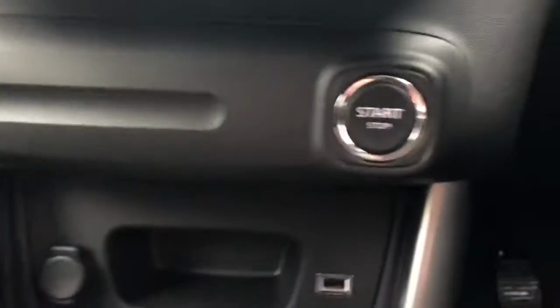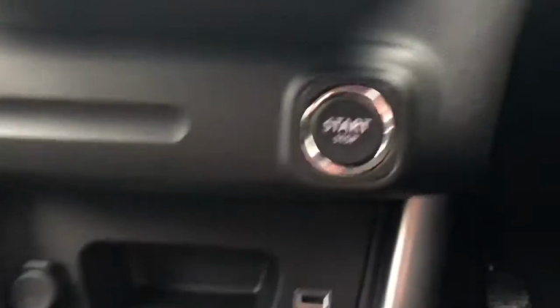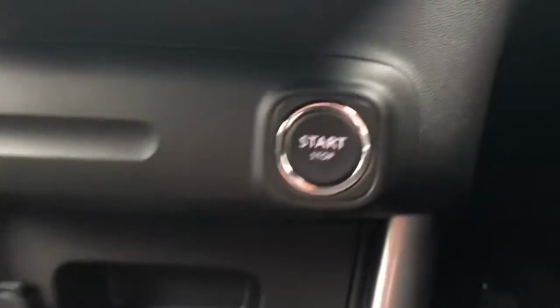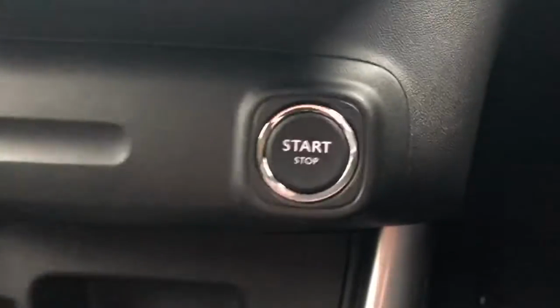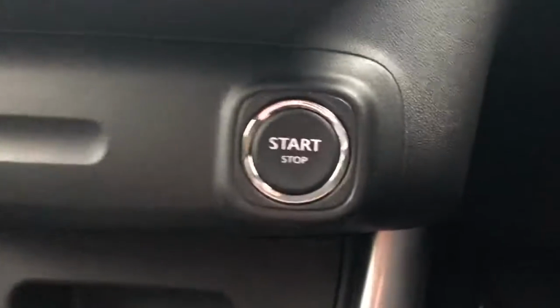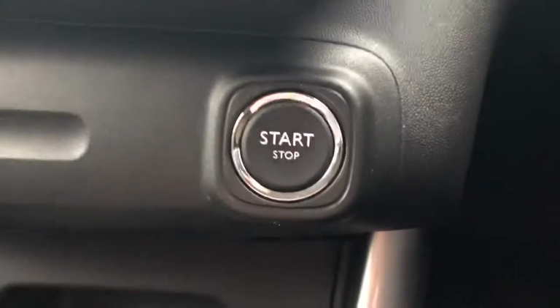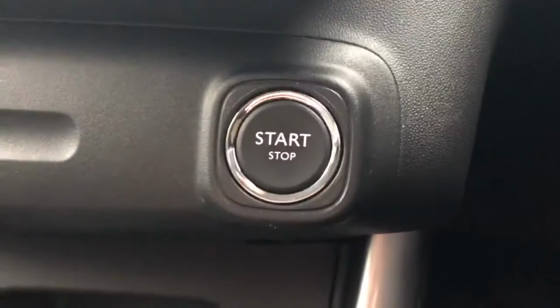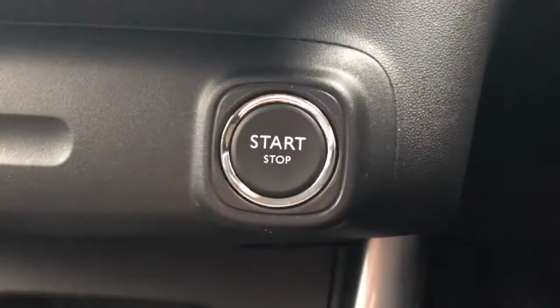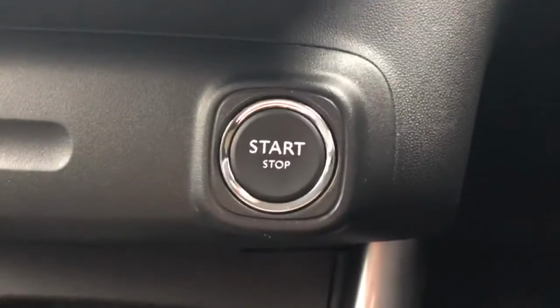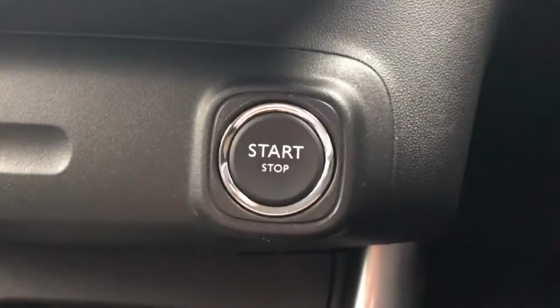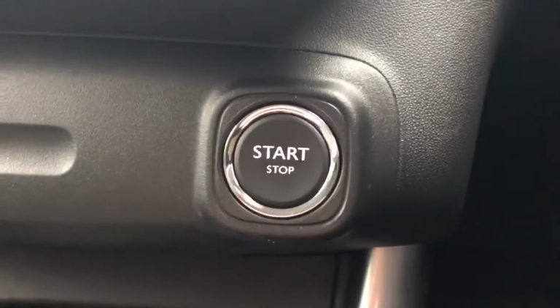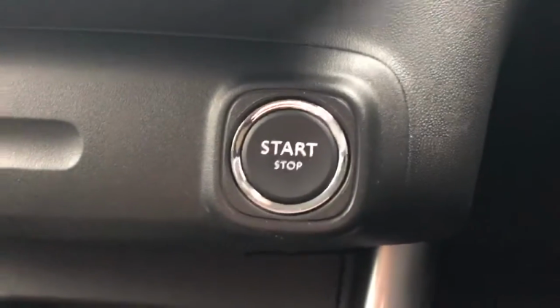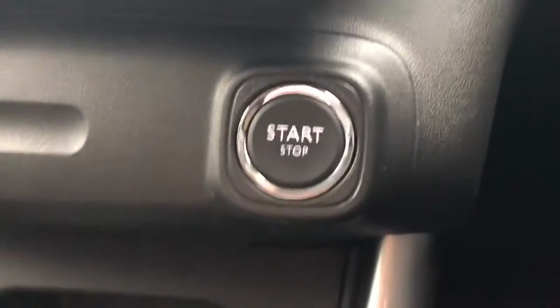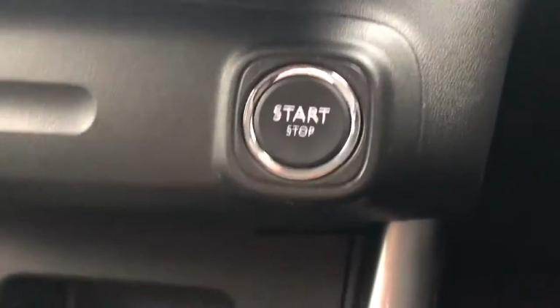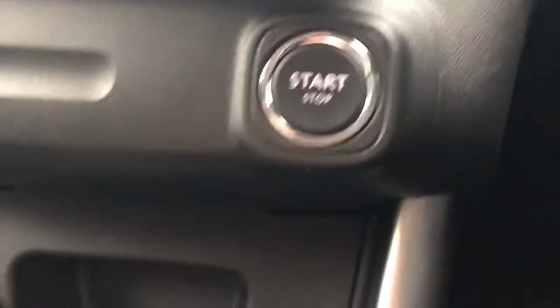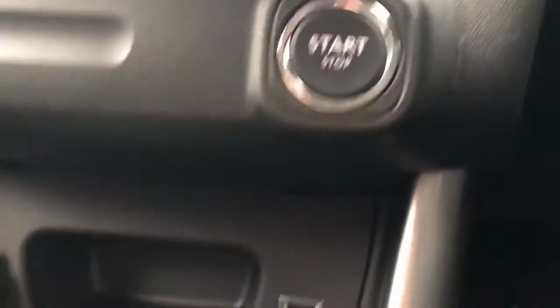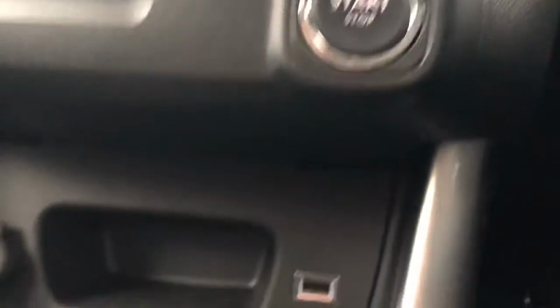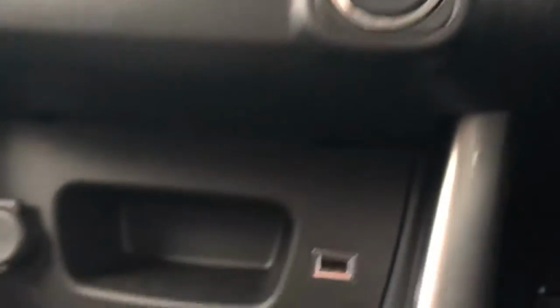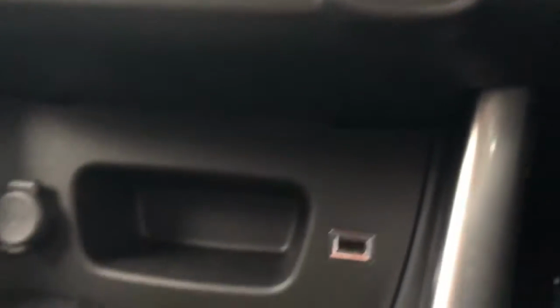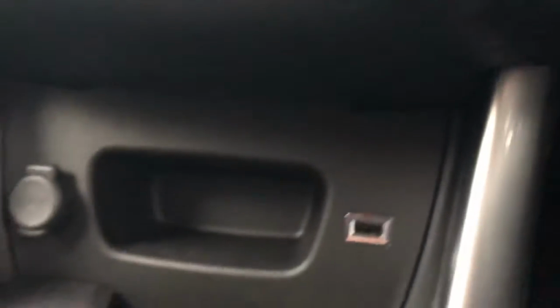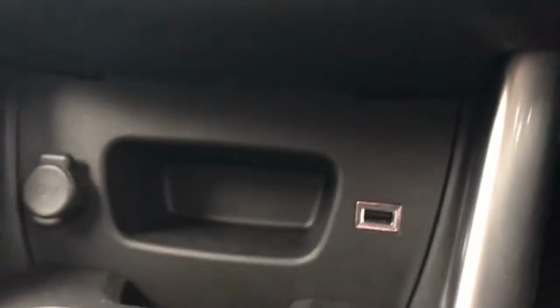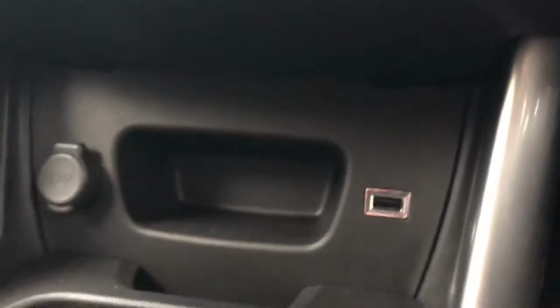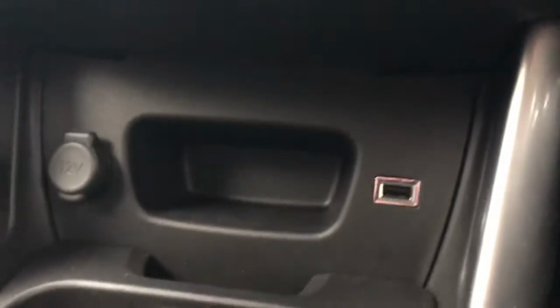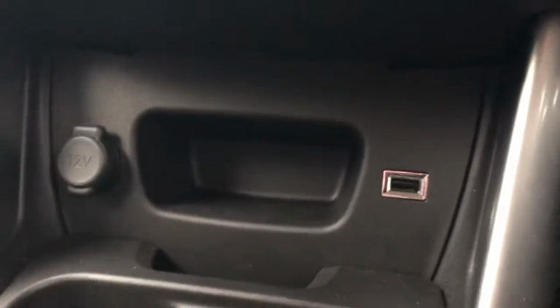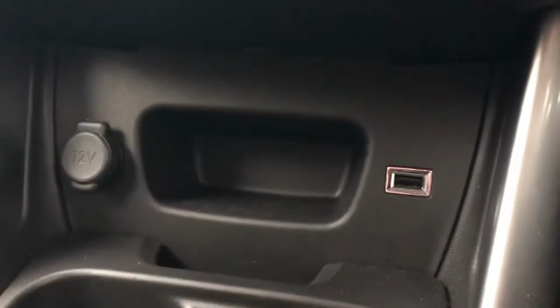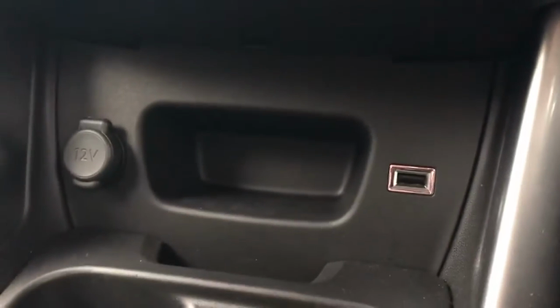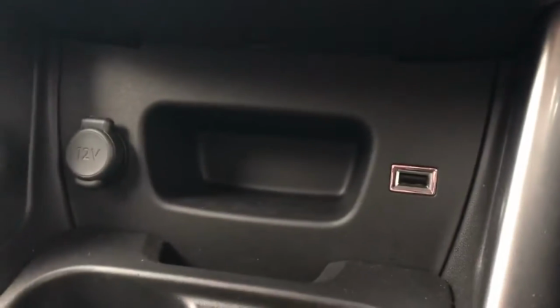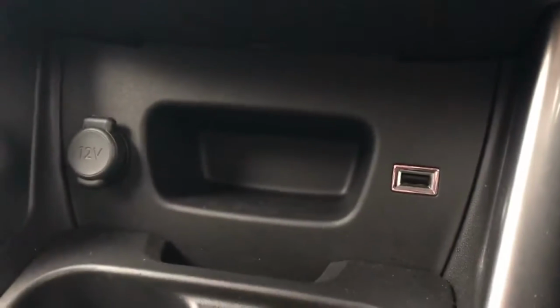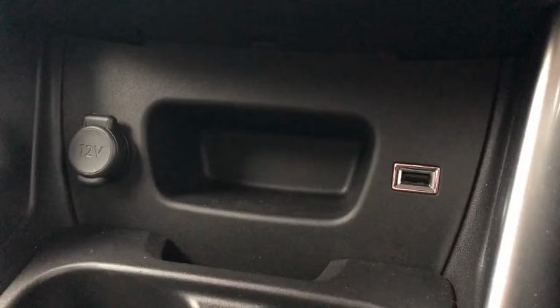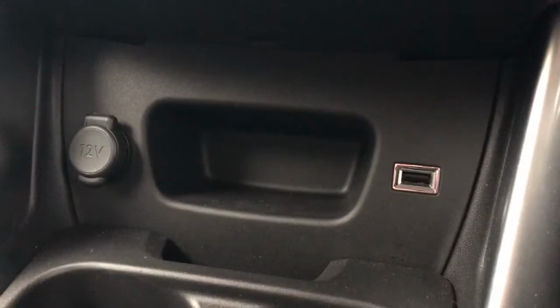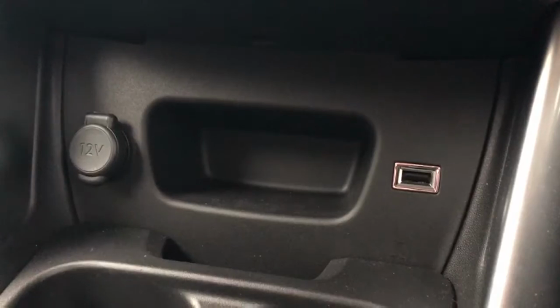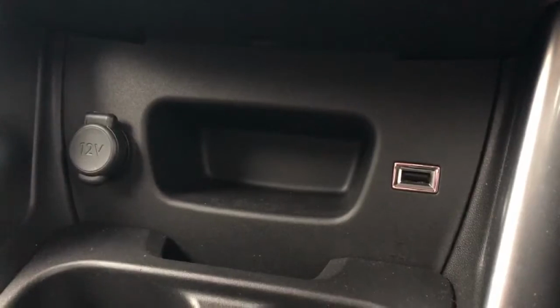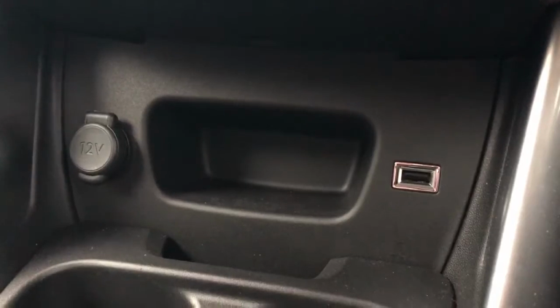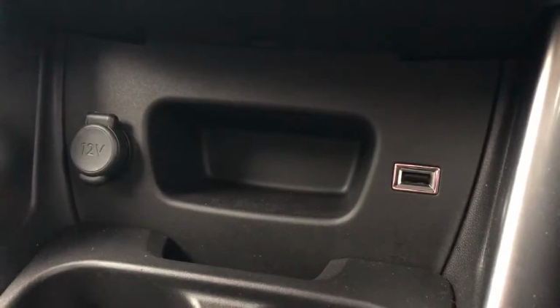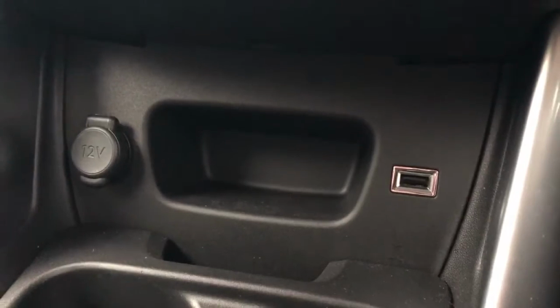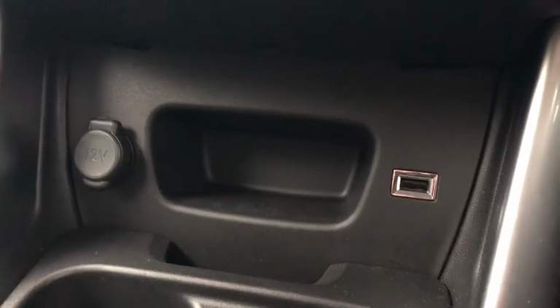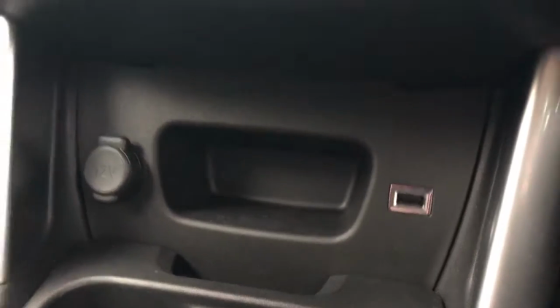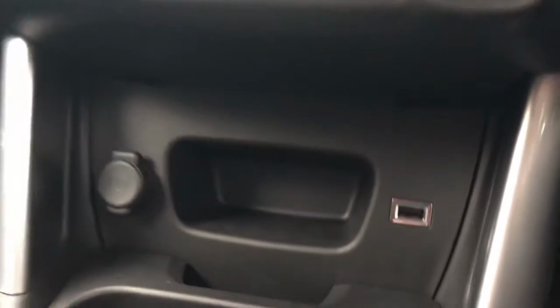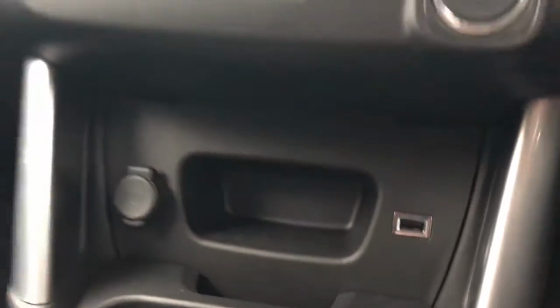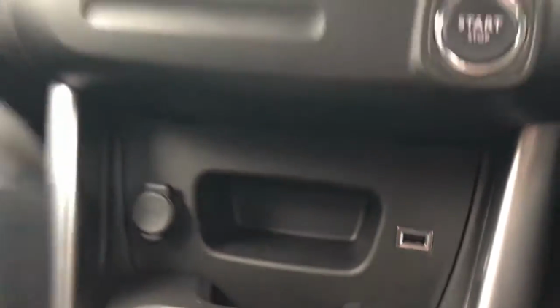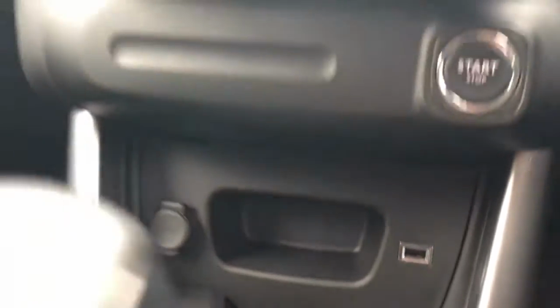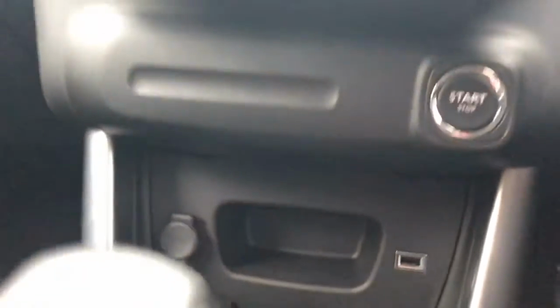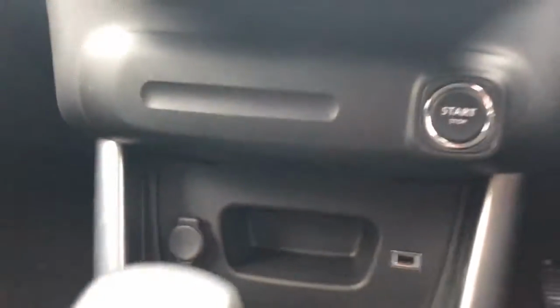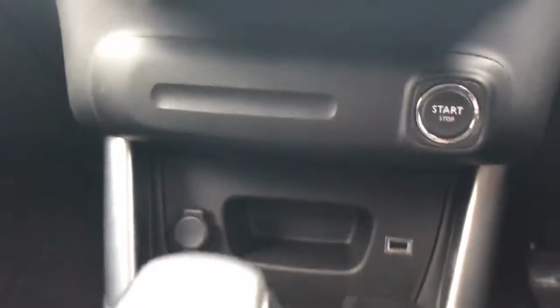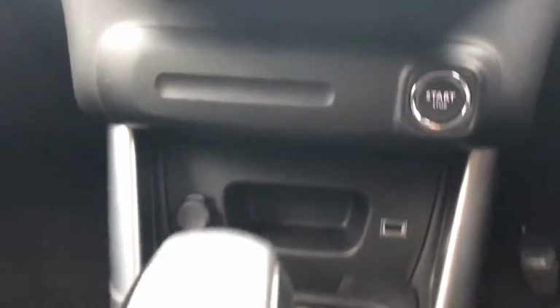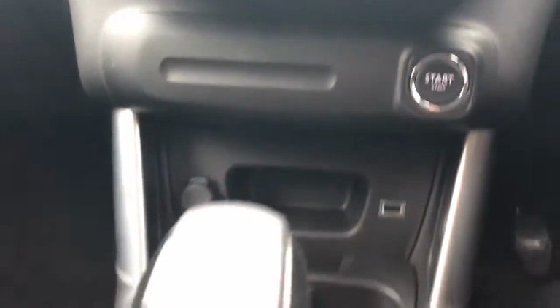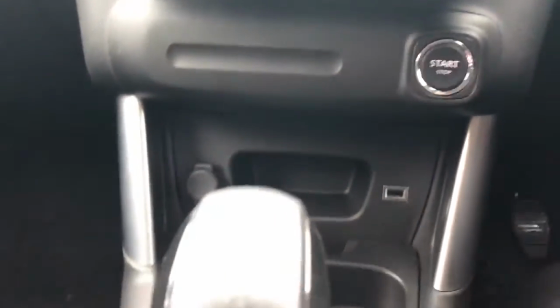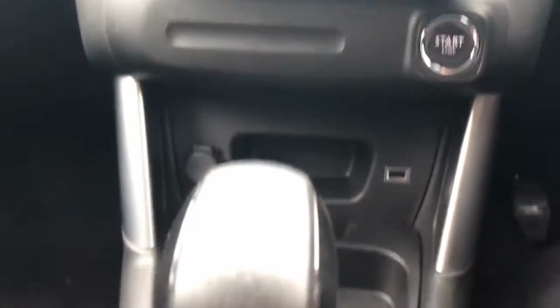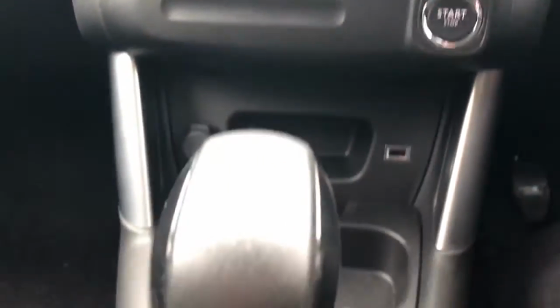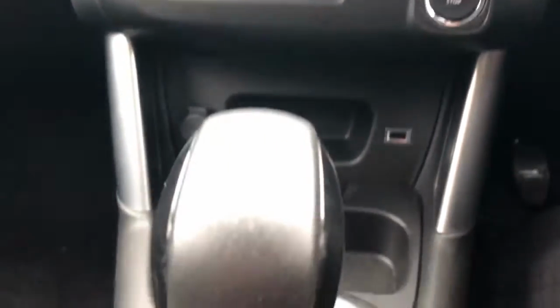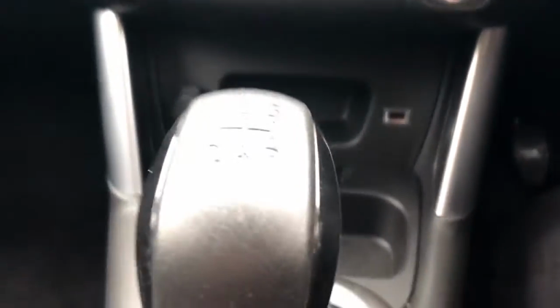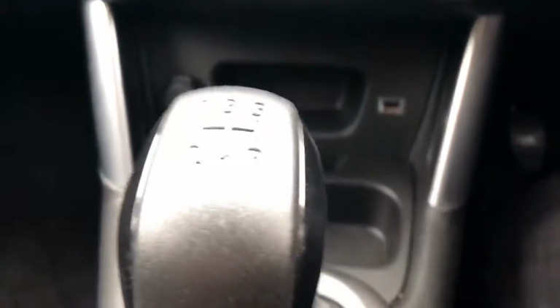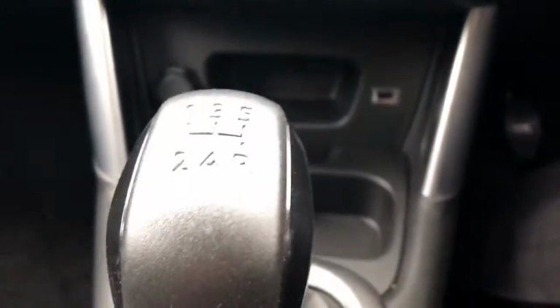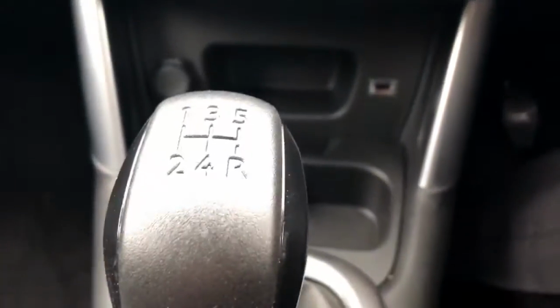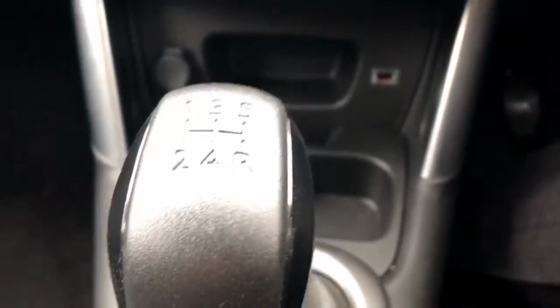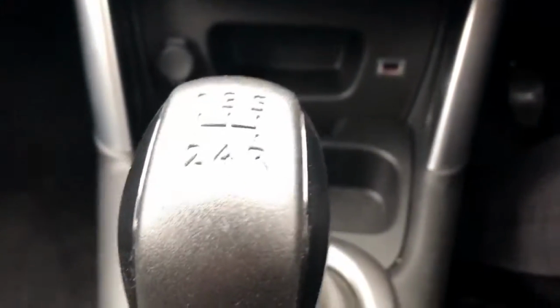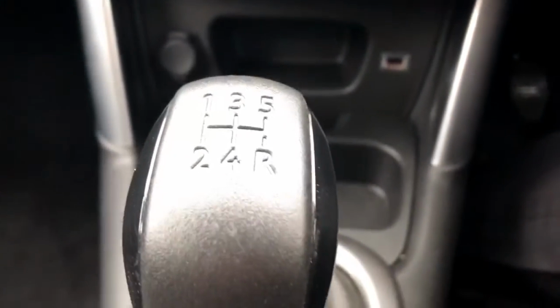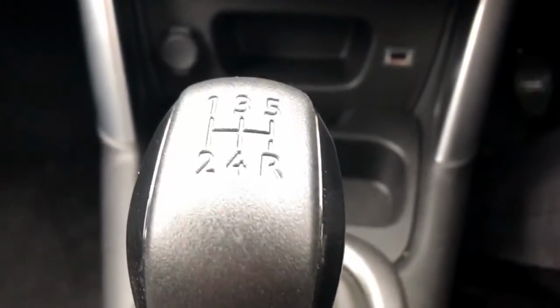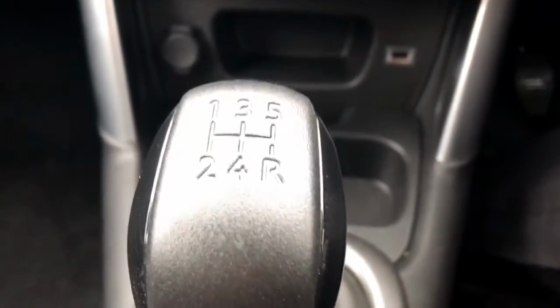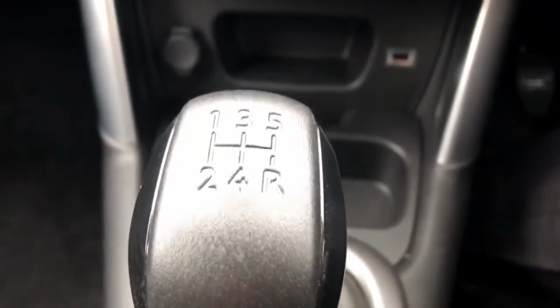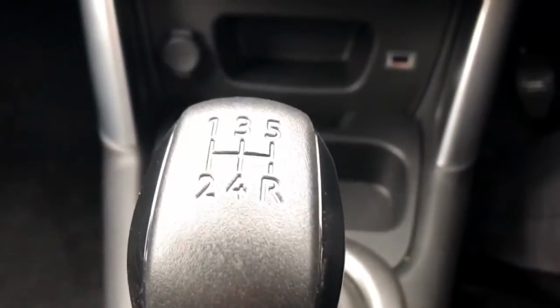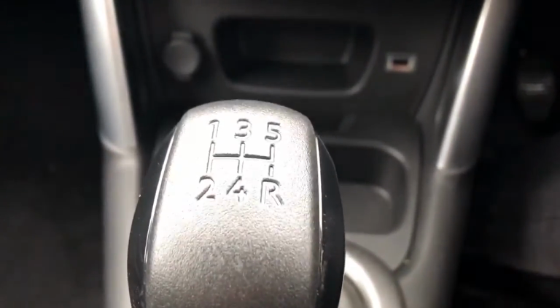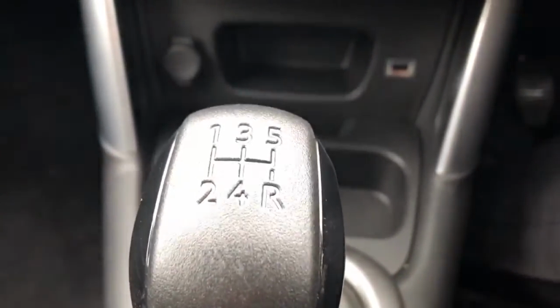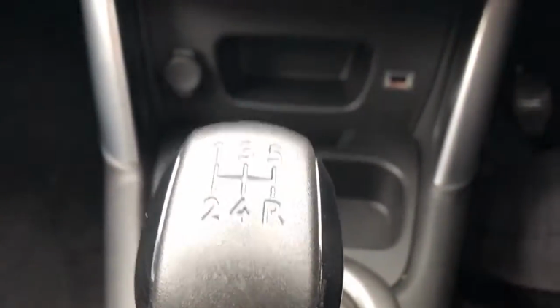This is a stop-start button, we've got a 12 volt outlet and USB port, and it's a 5 speed manual.